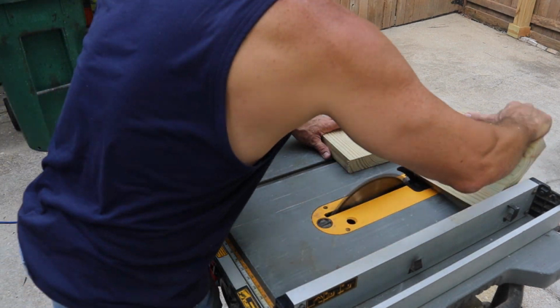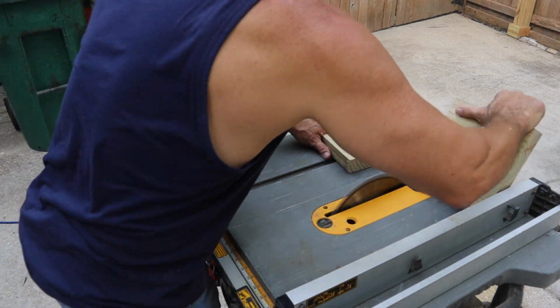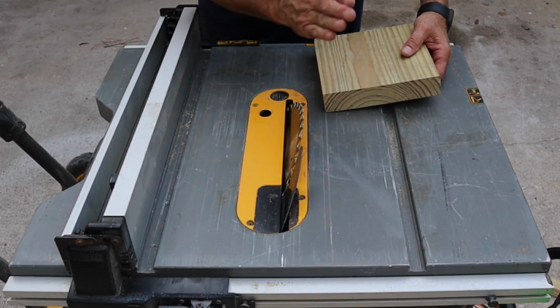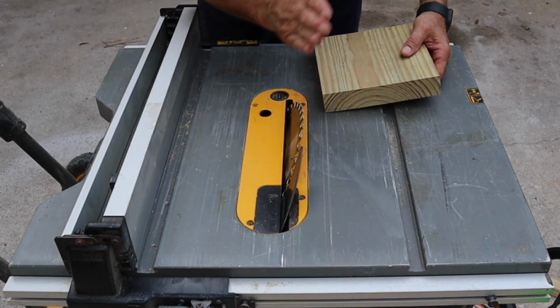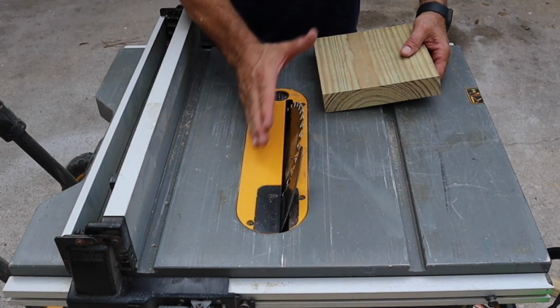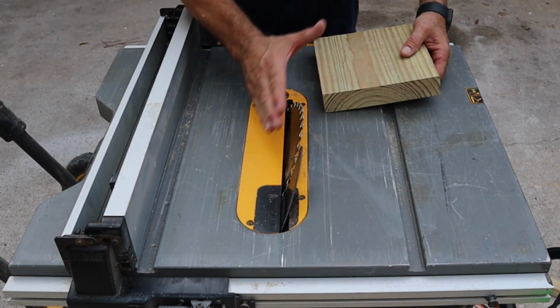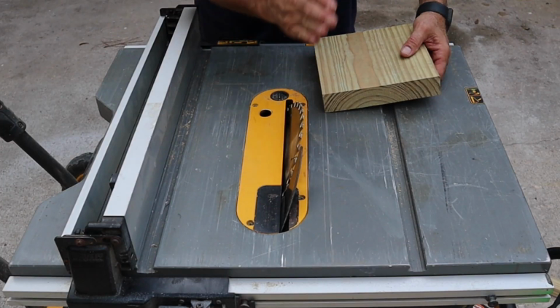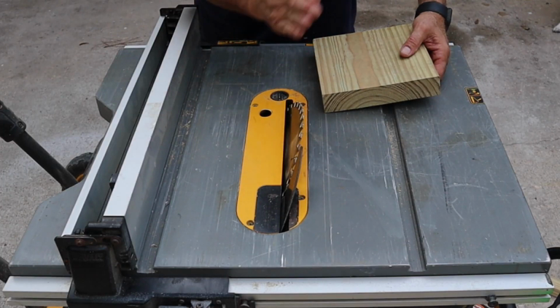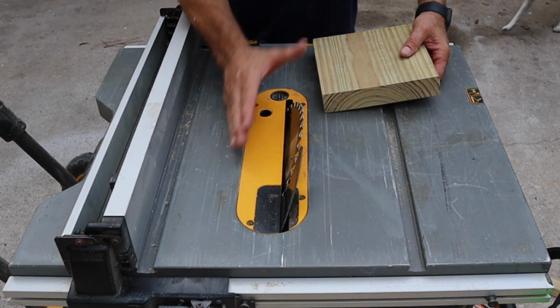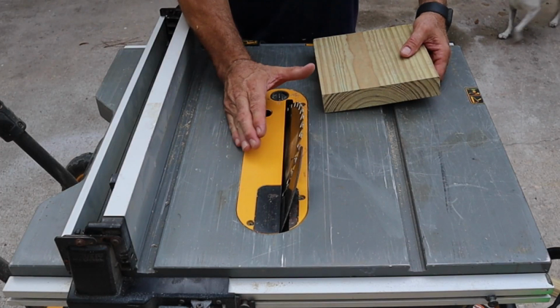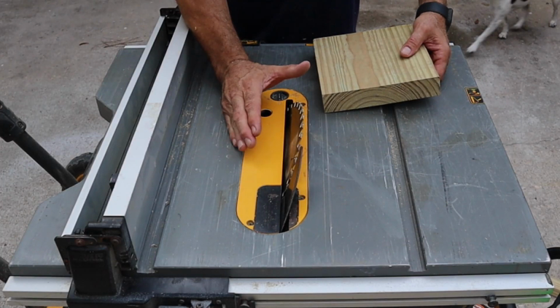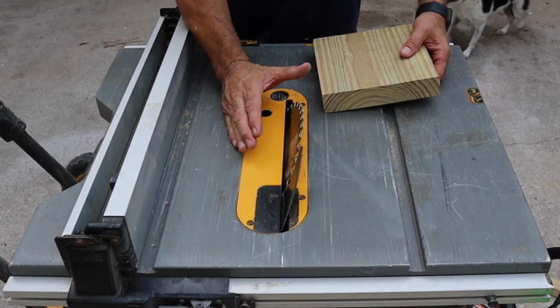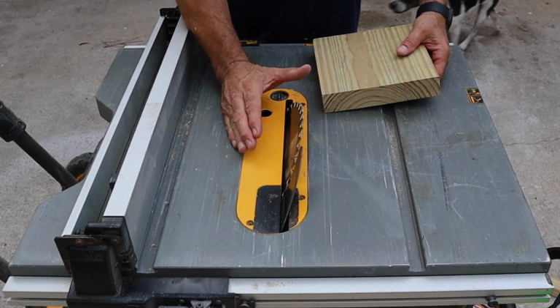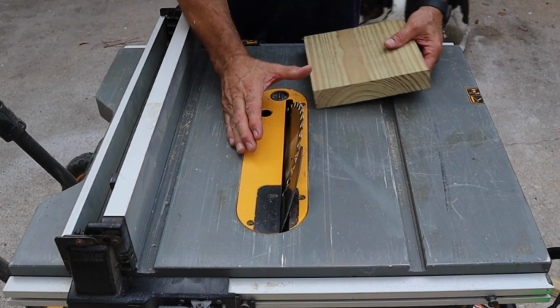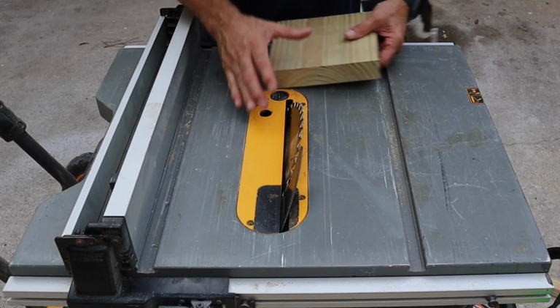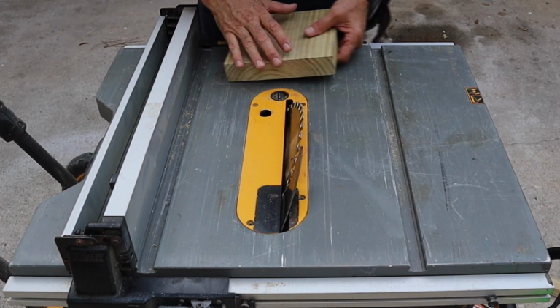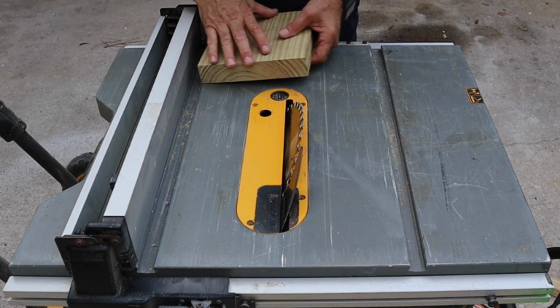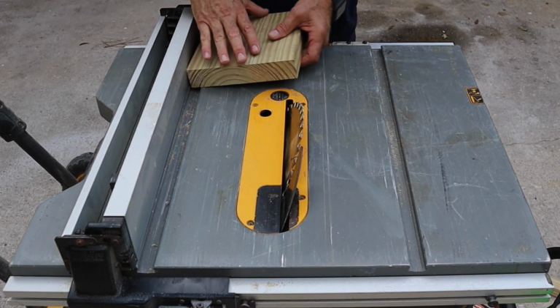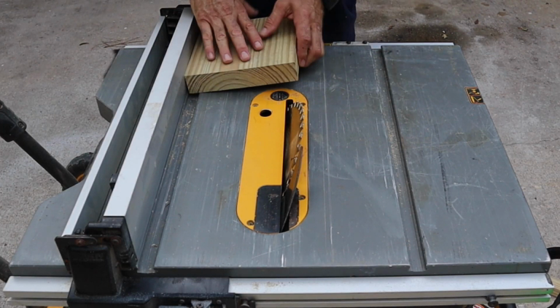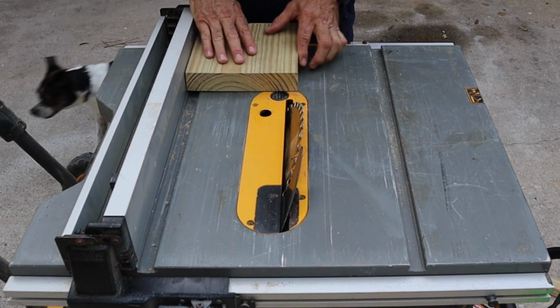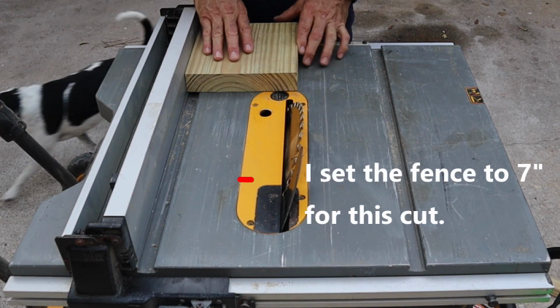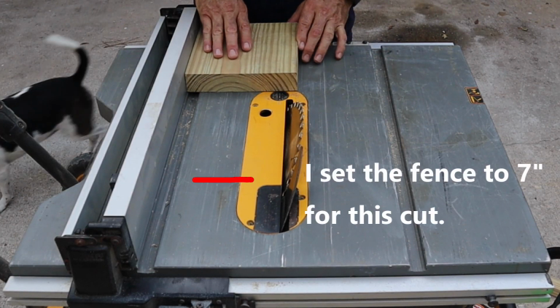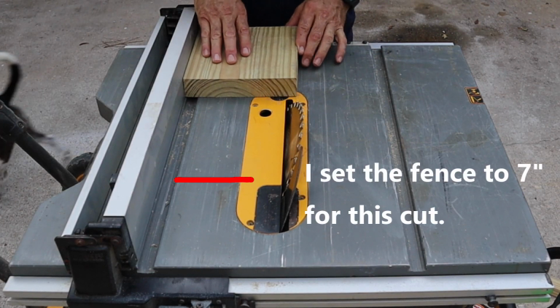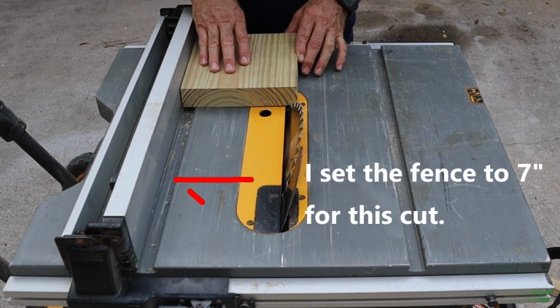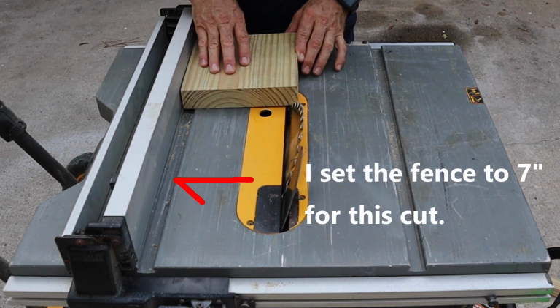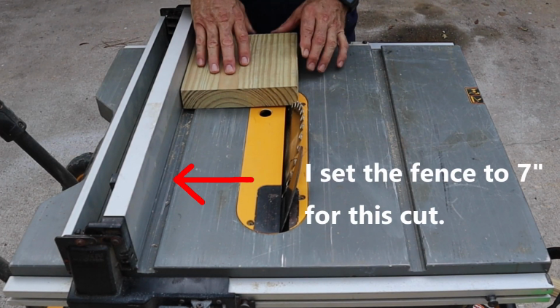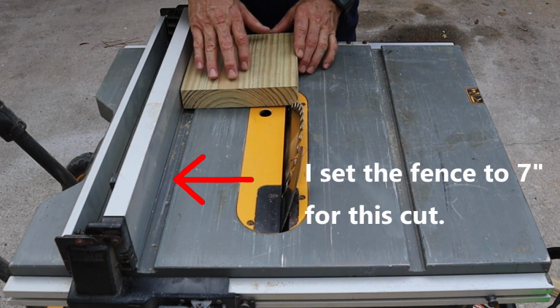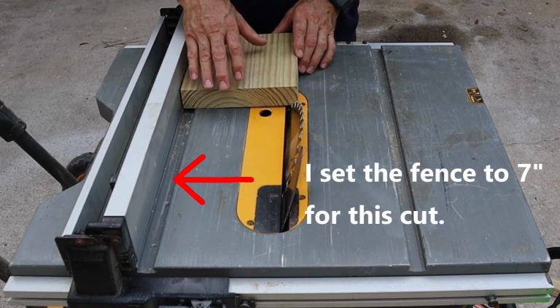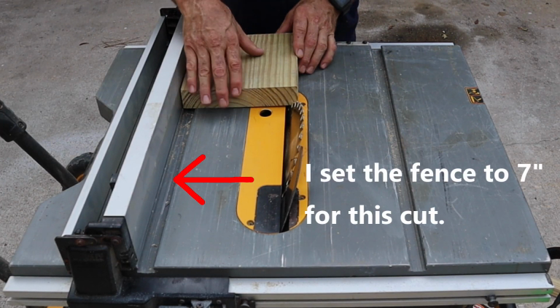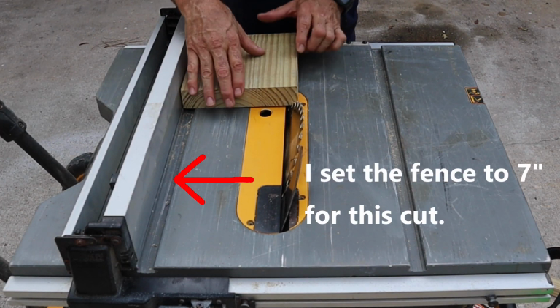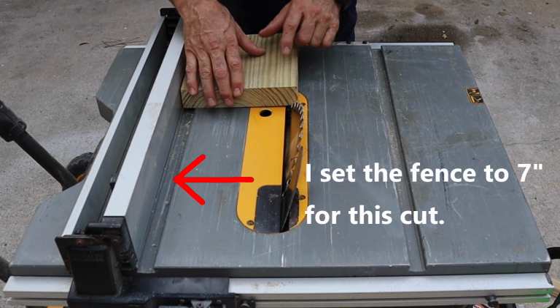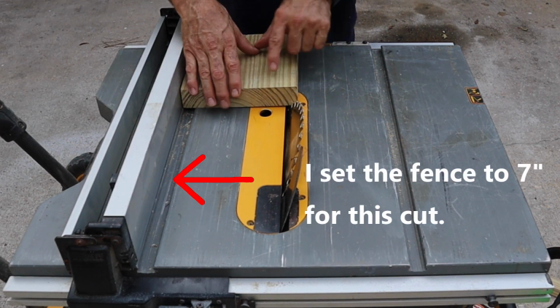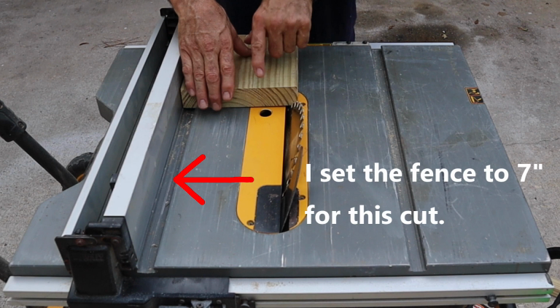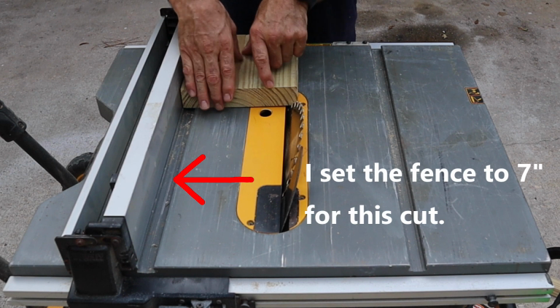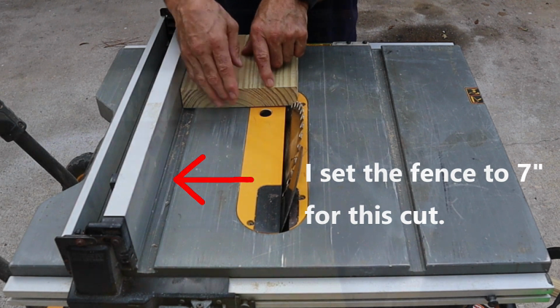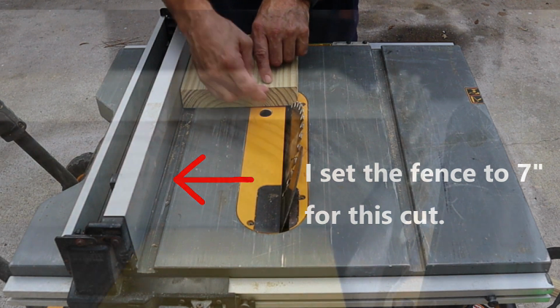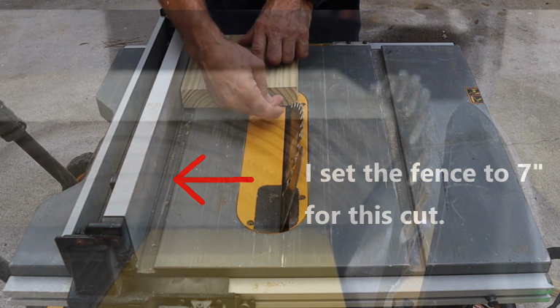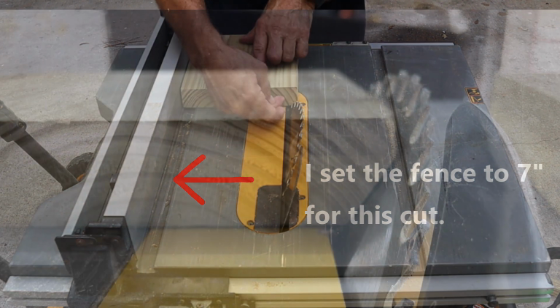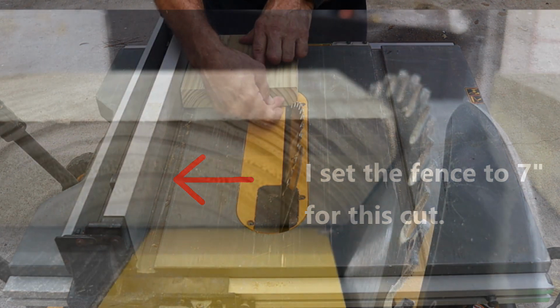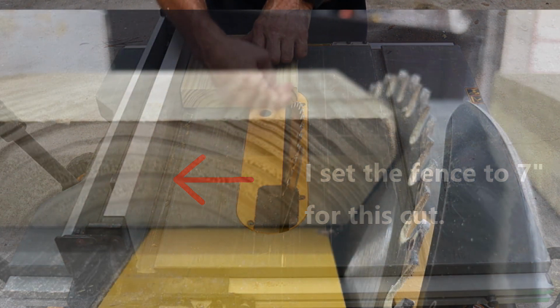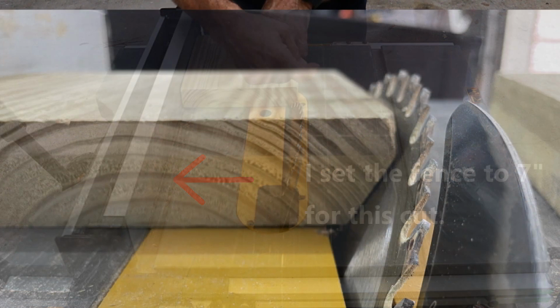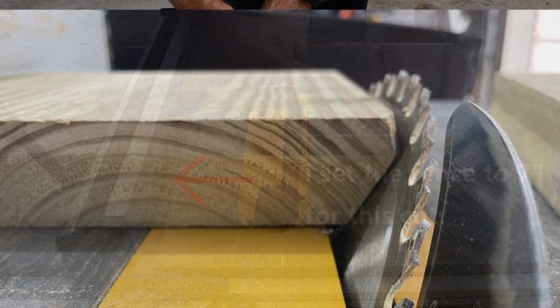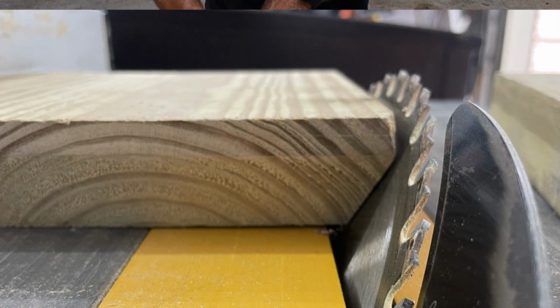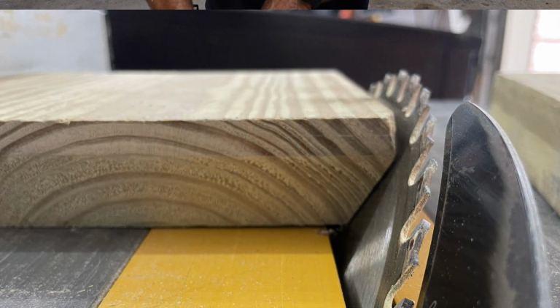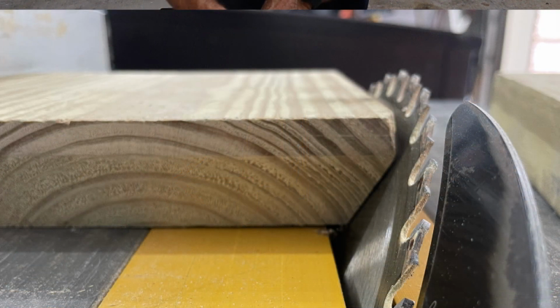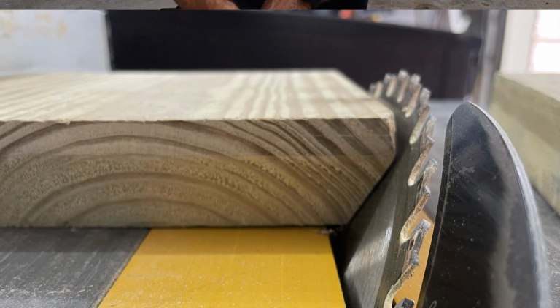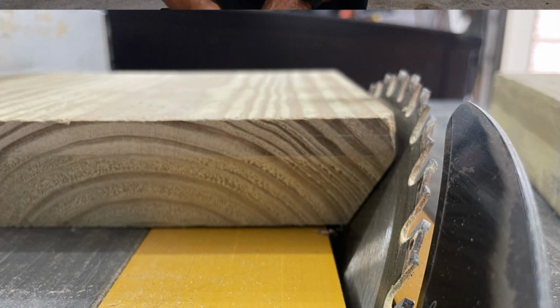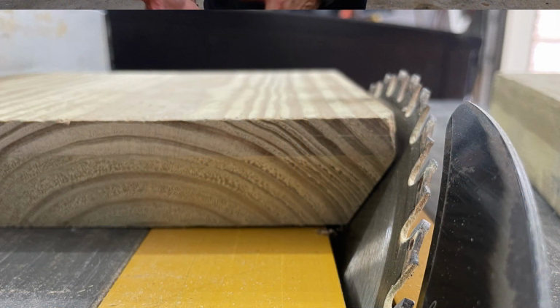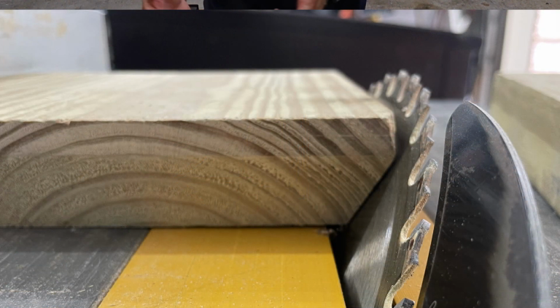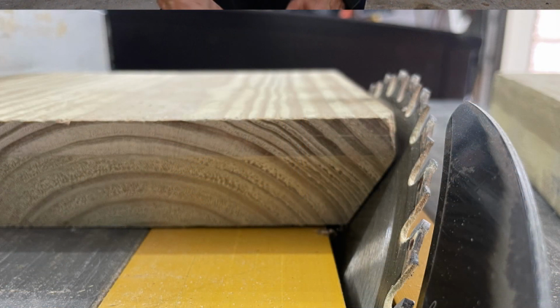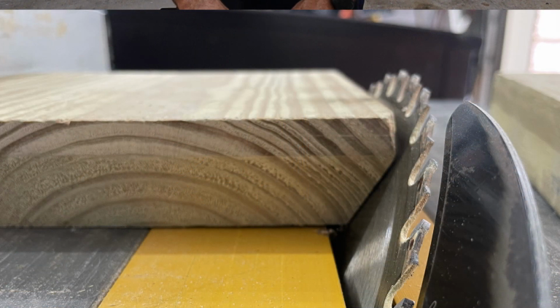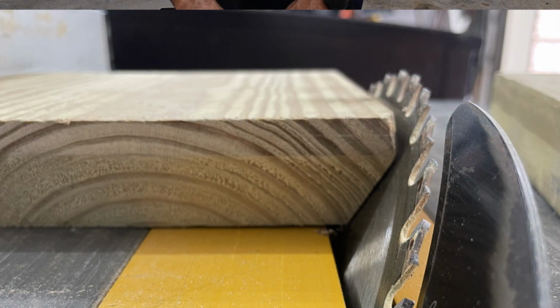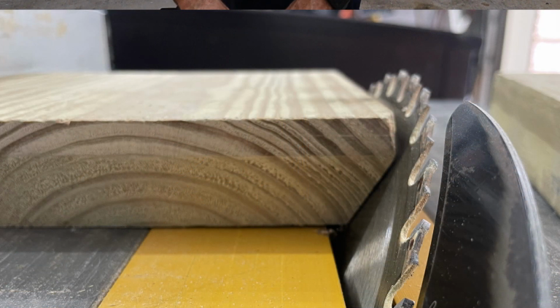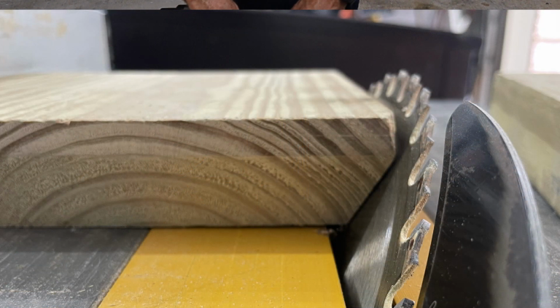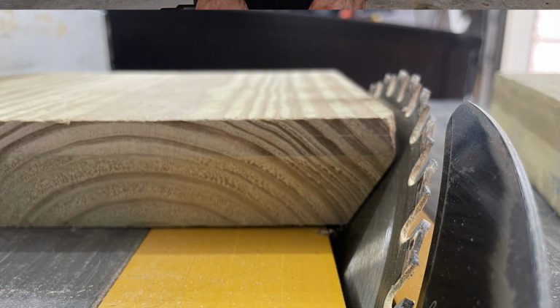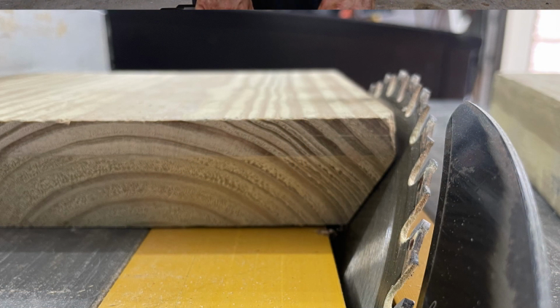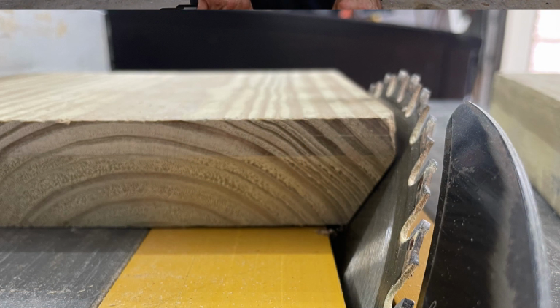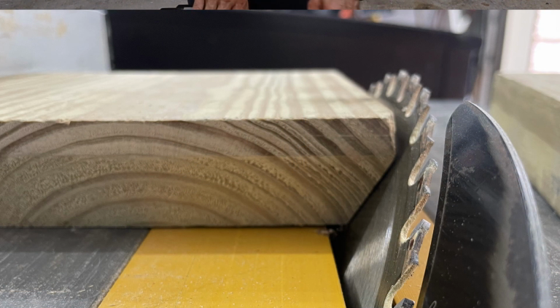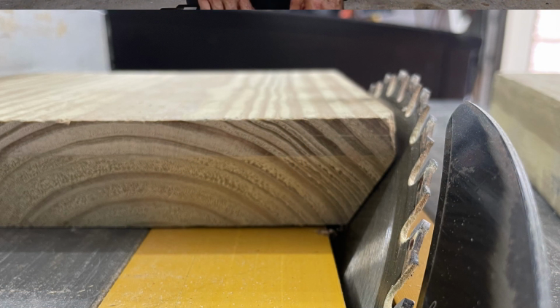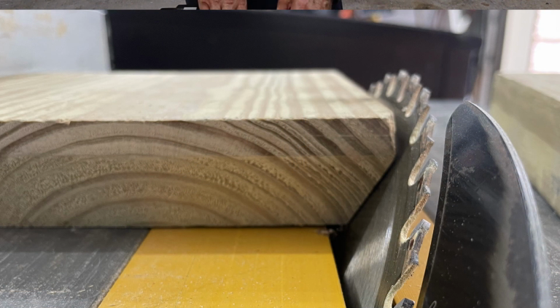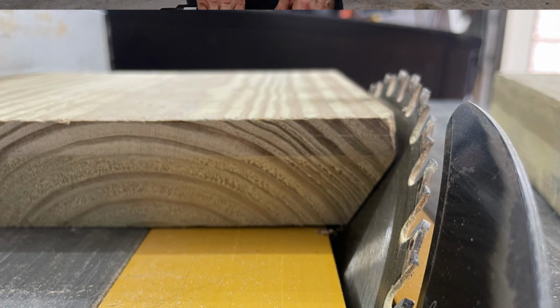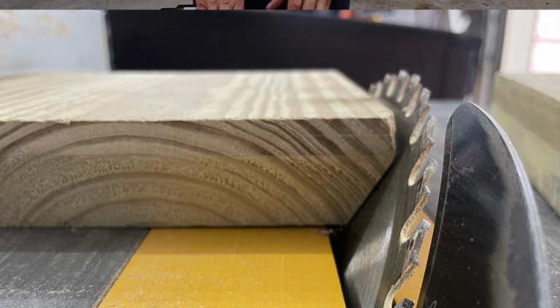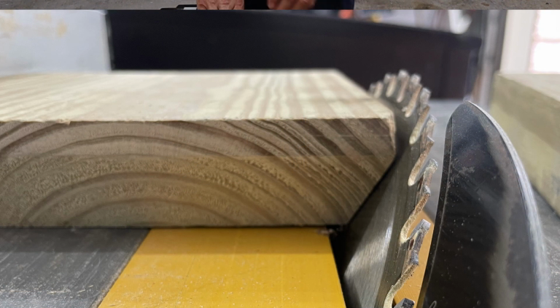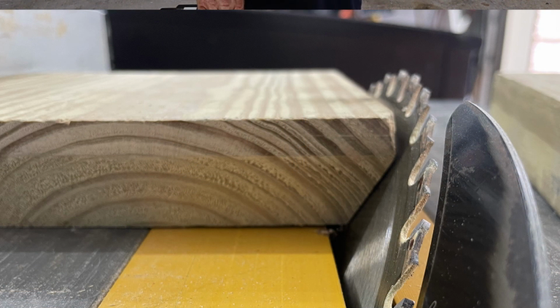My blade is set at 25 degrees. When we push it in, it's going to cut from the short side out, so we'll be fine all the way around.